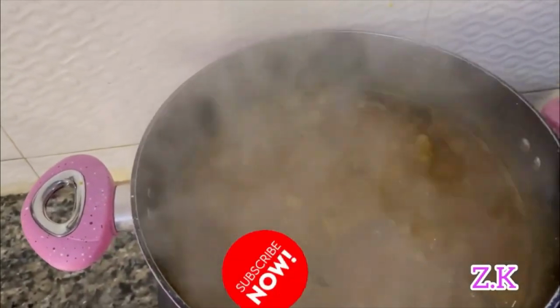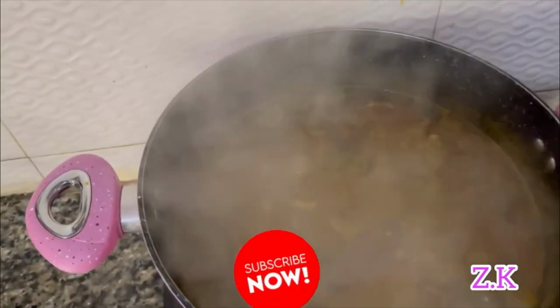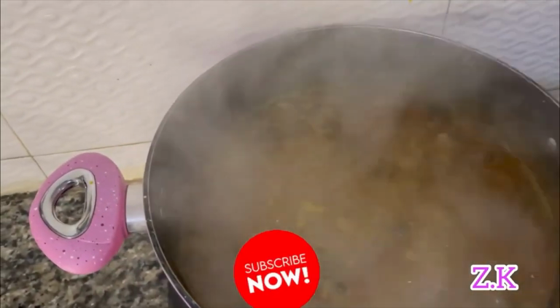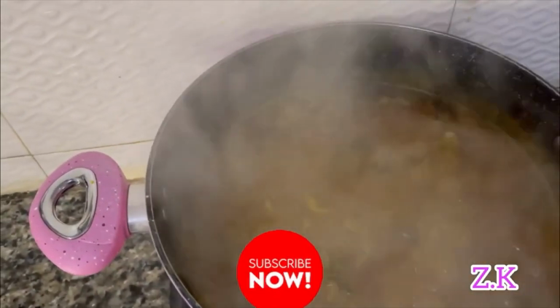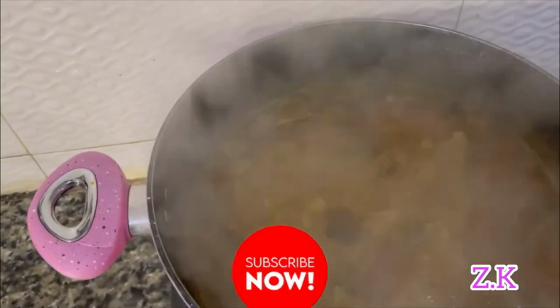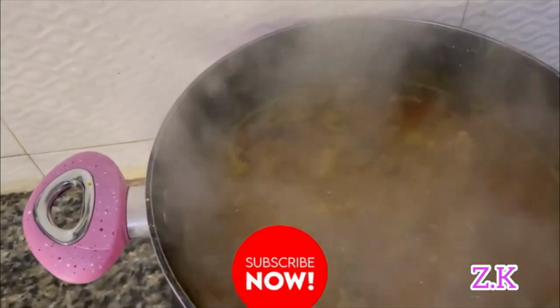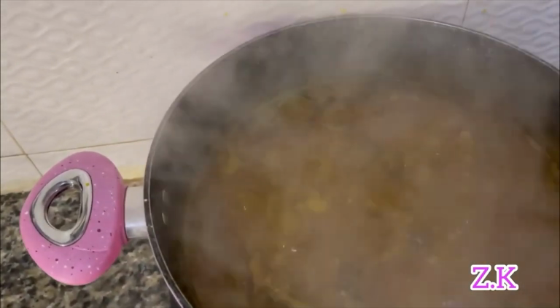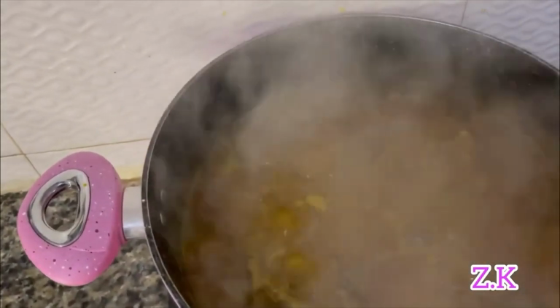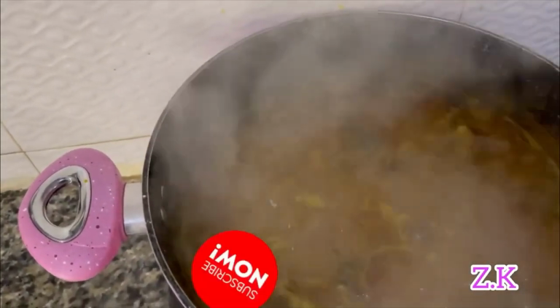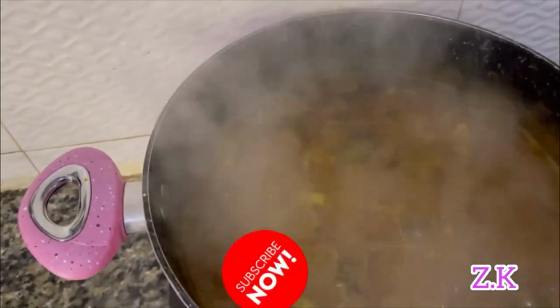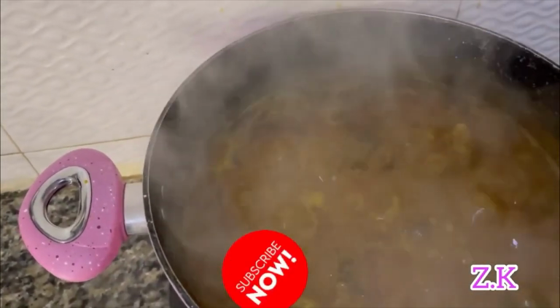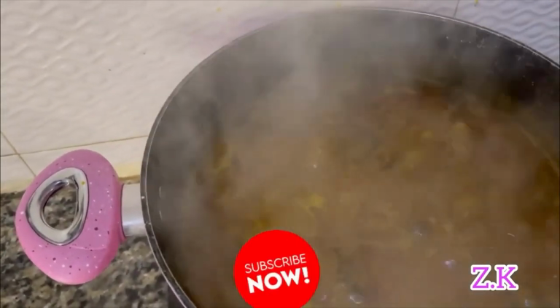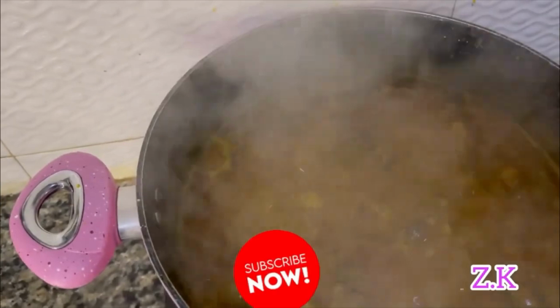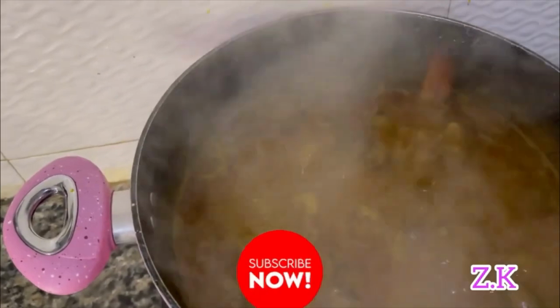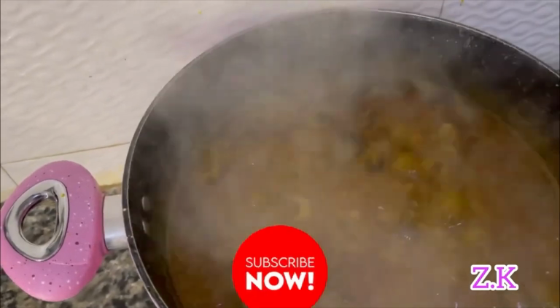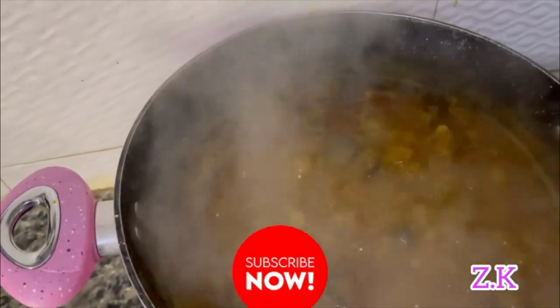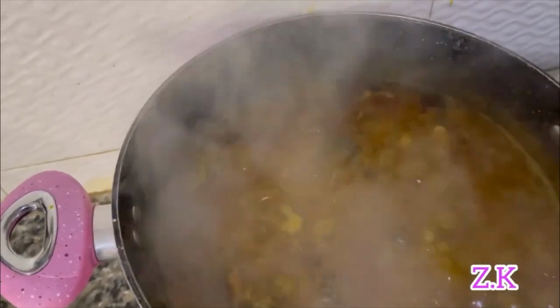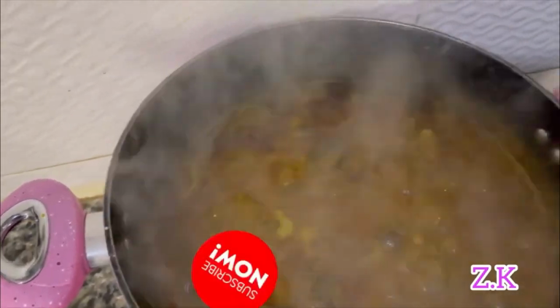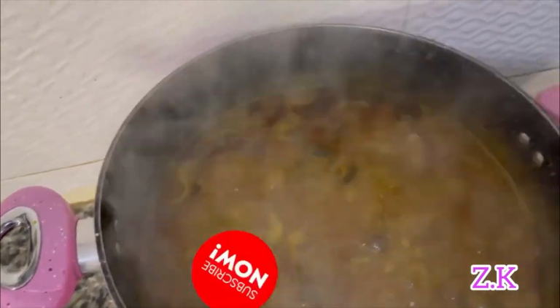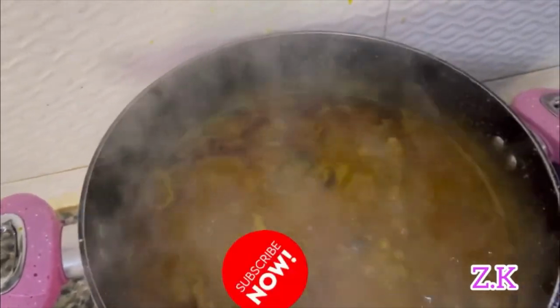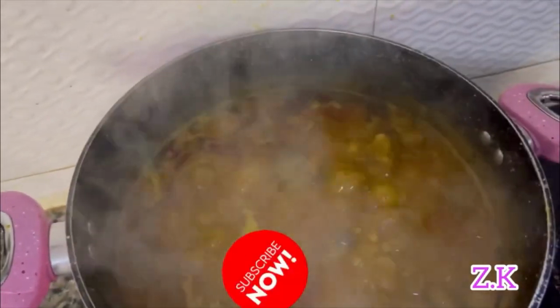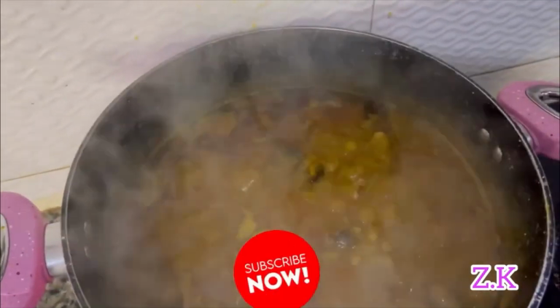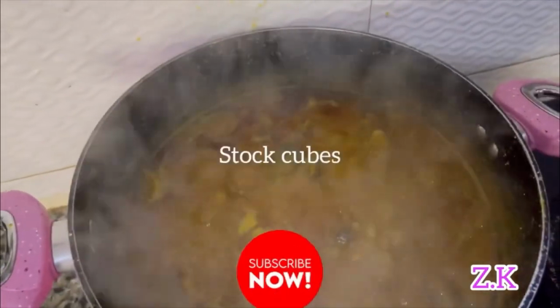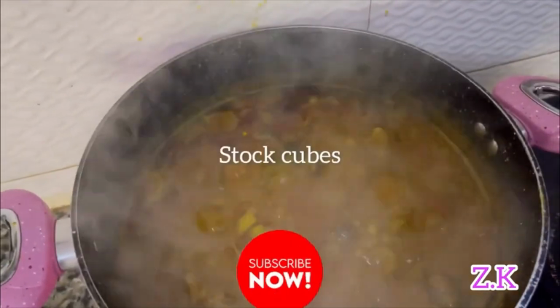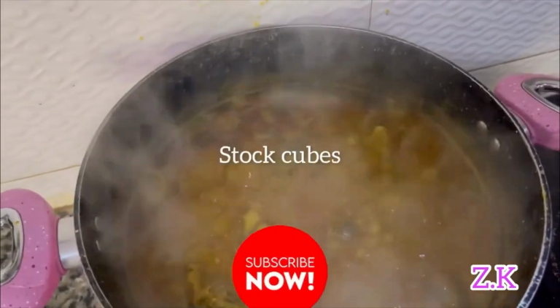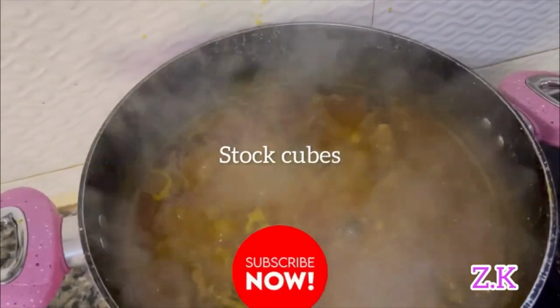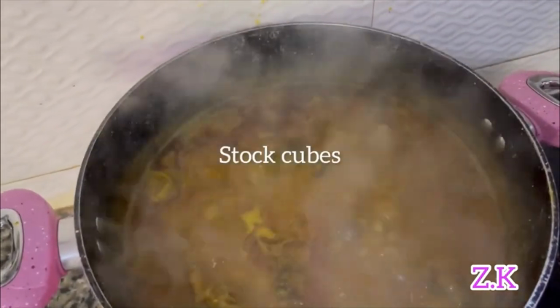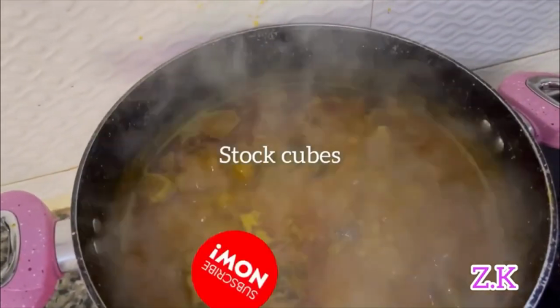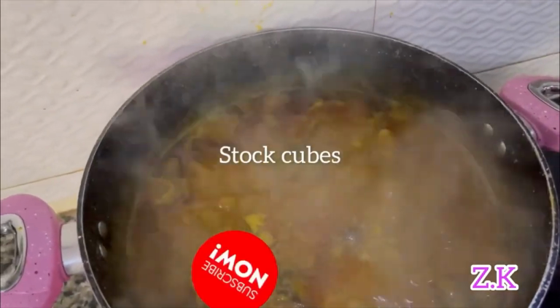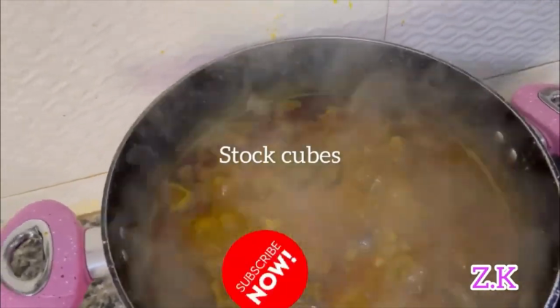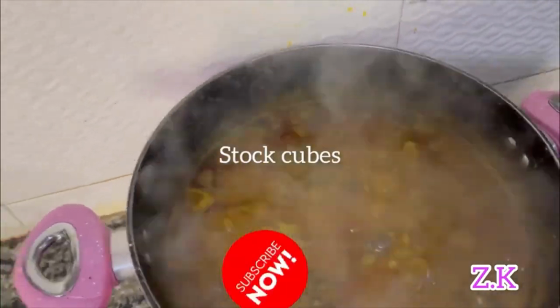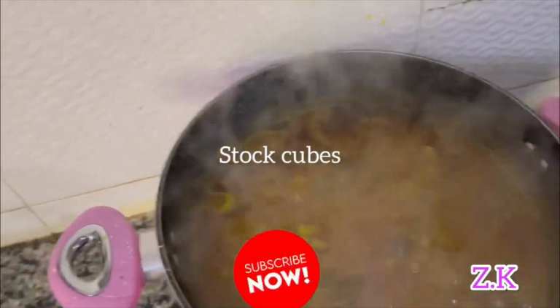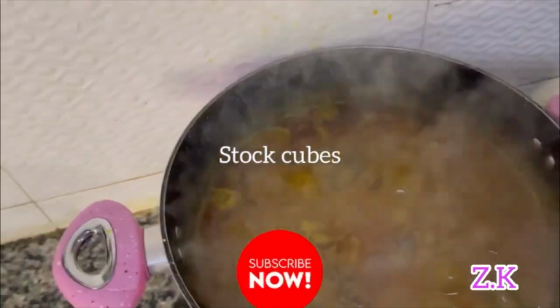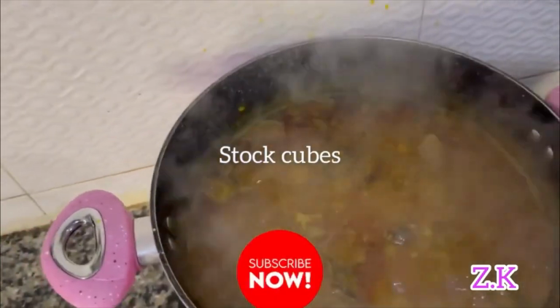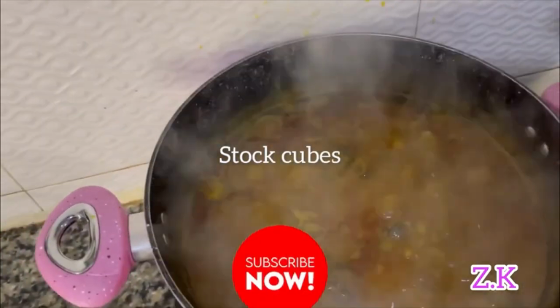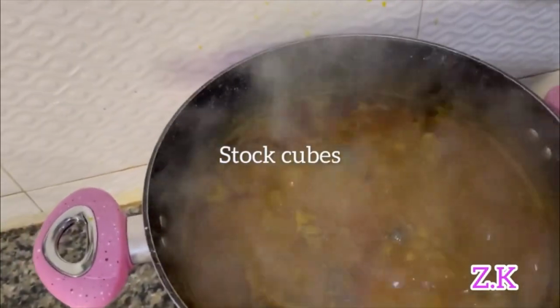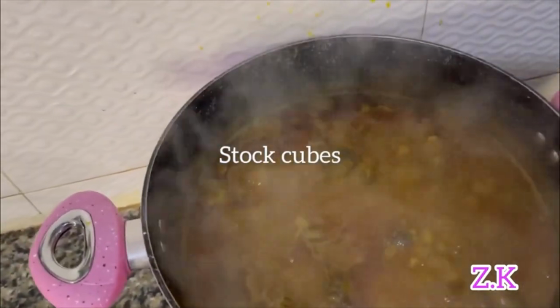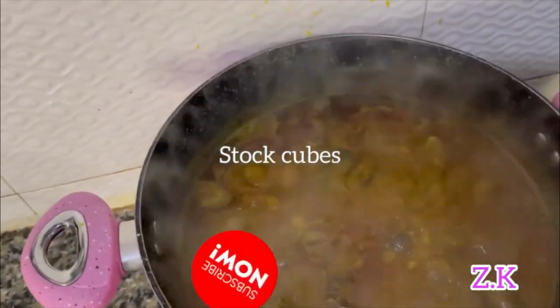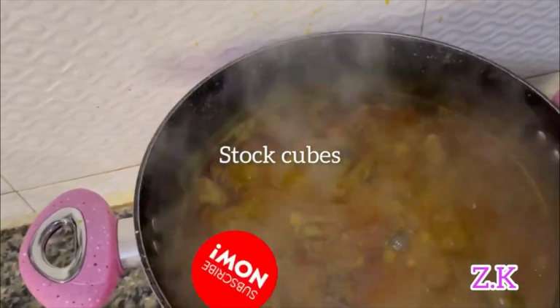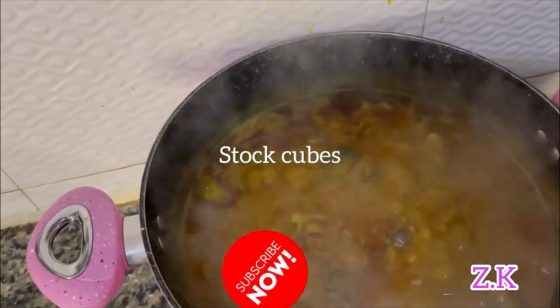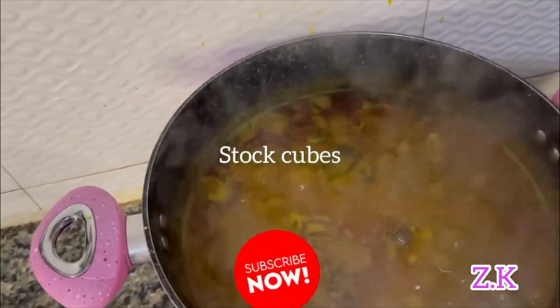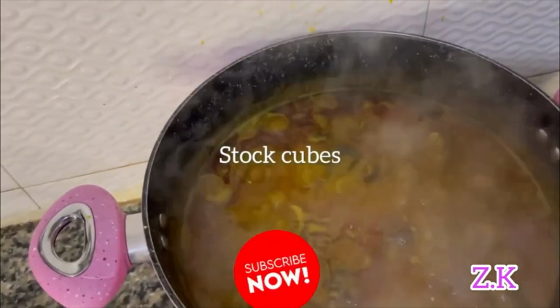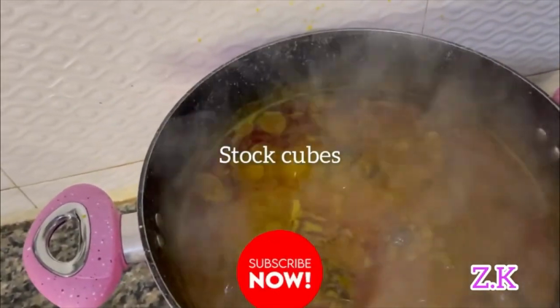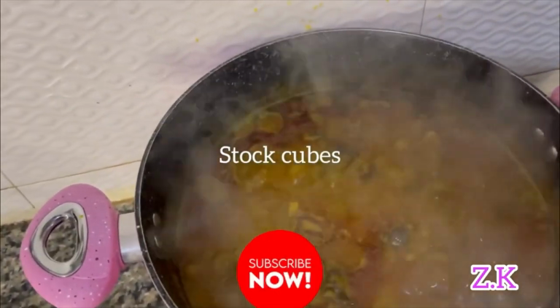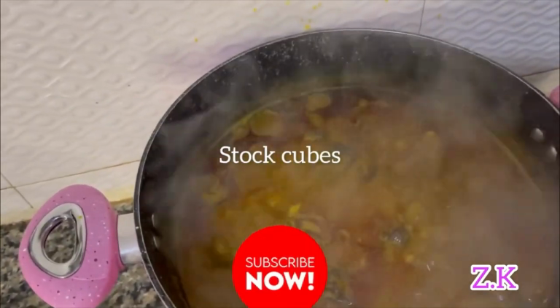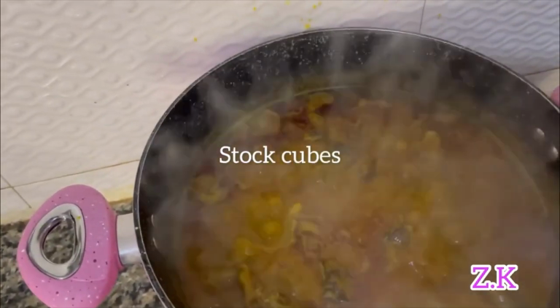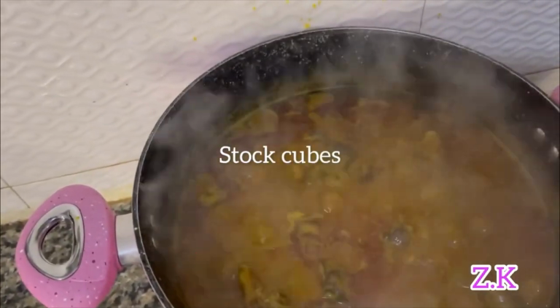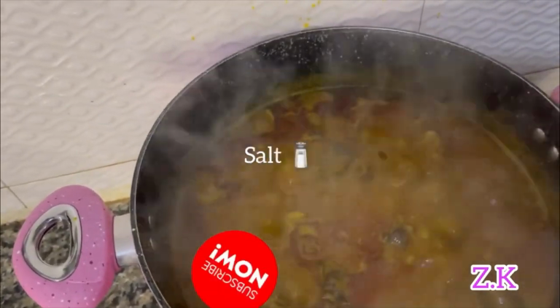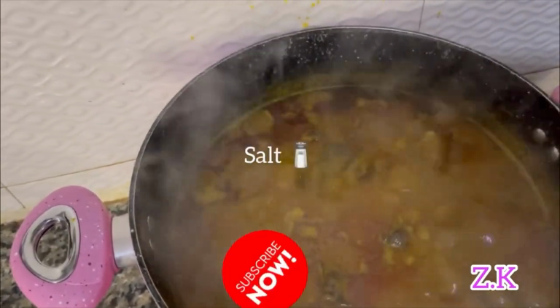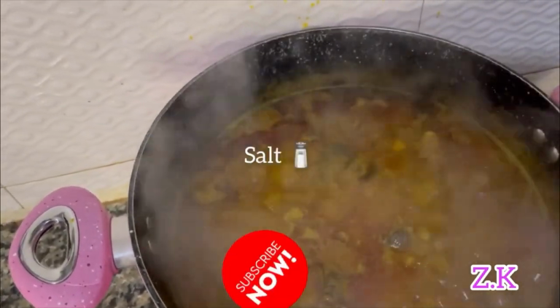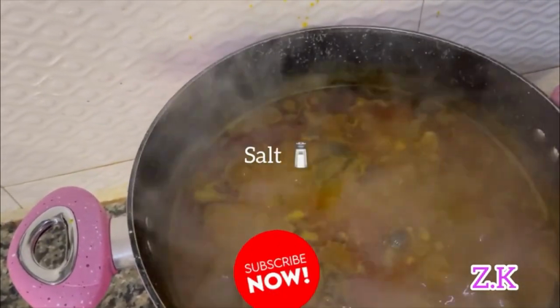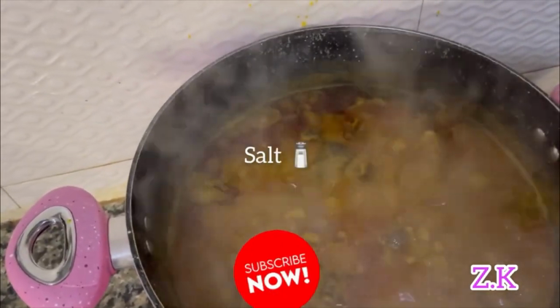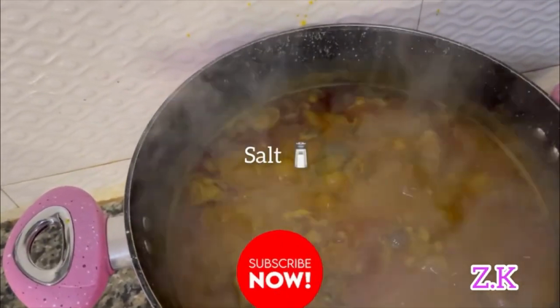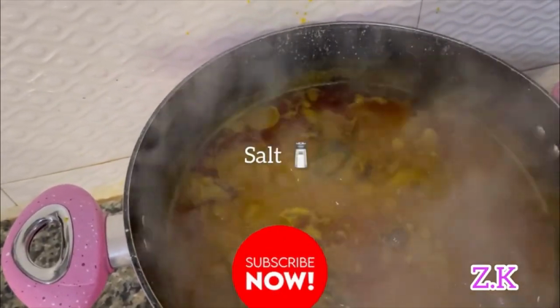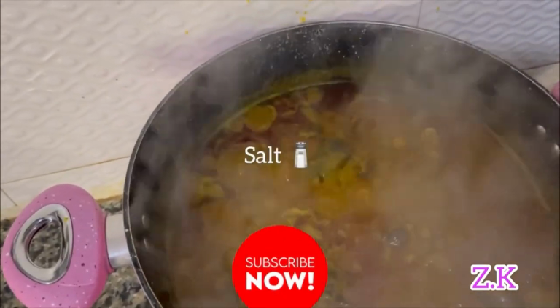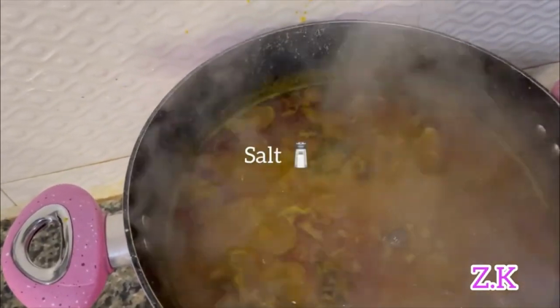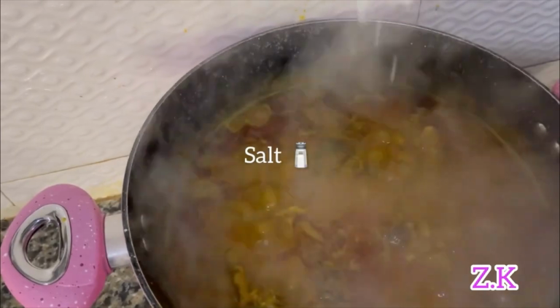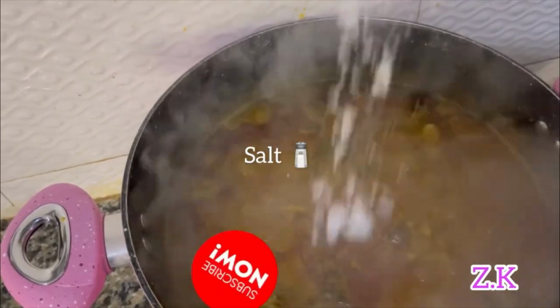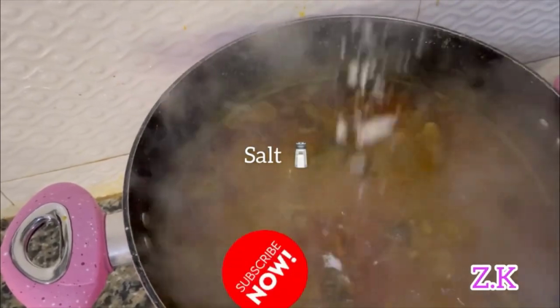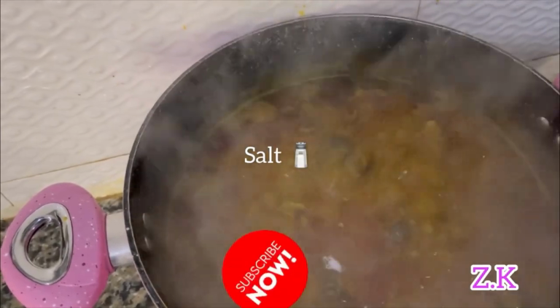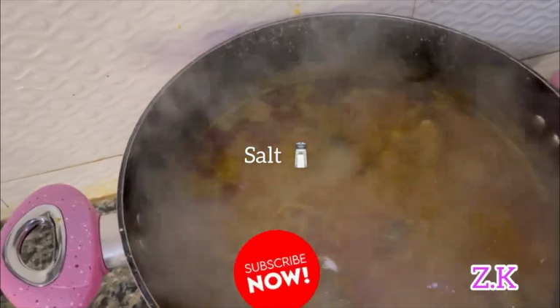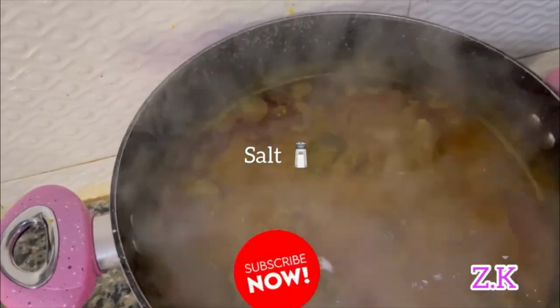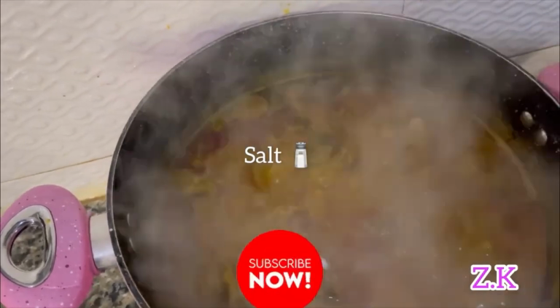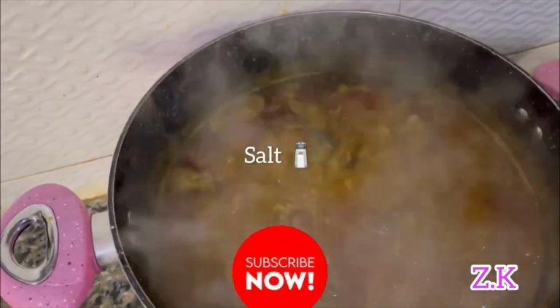I'm going to add my stock juice. Salt to taste.